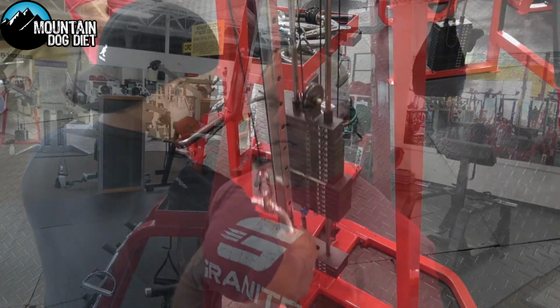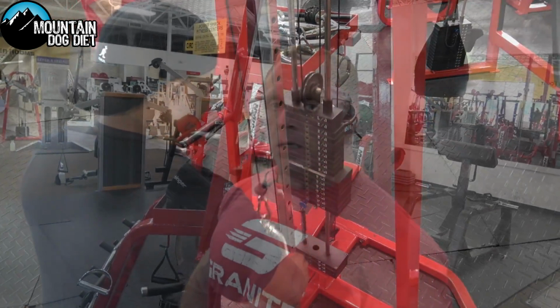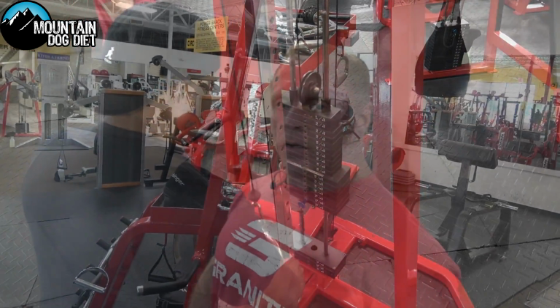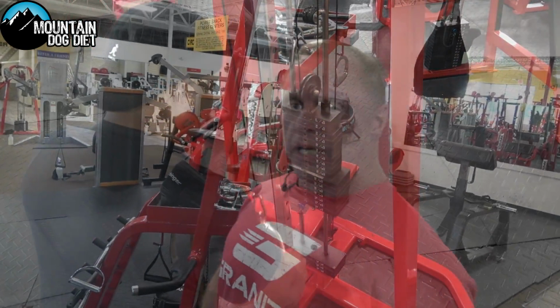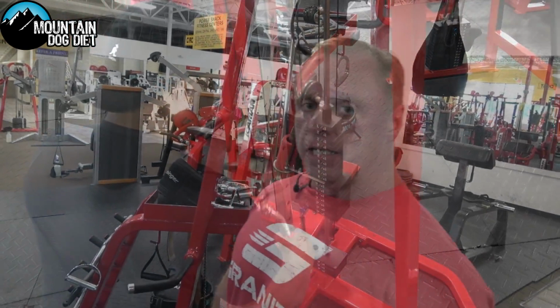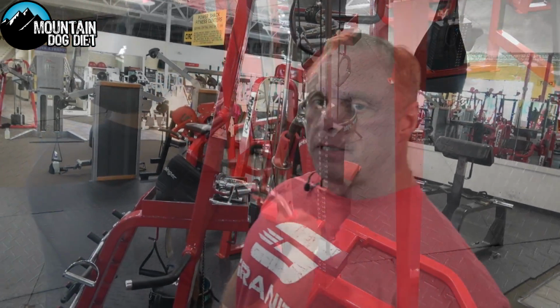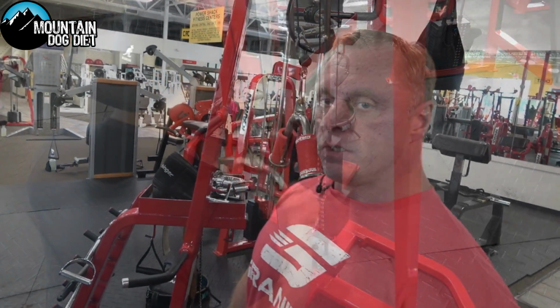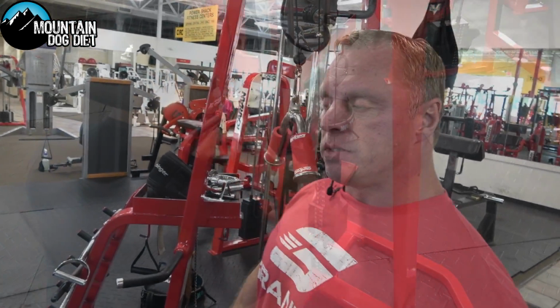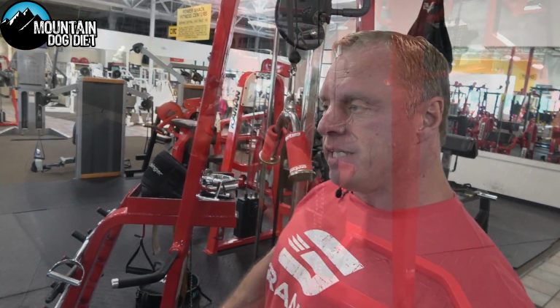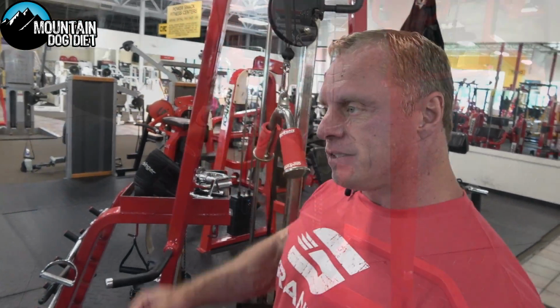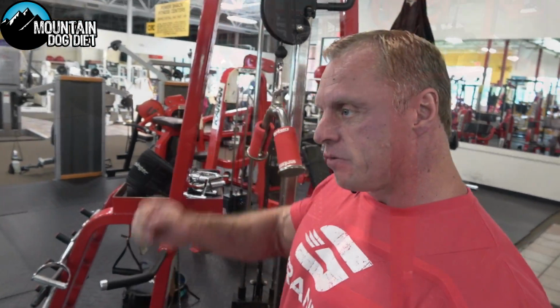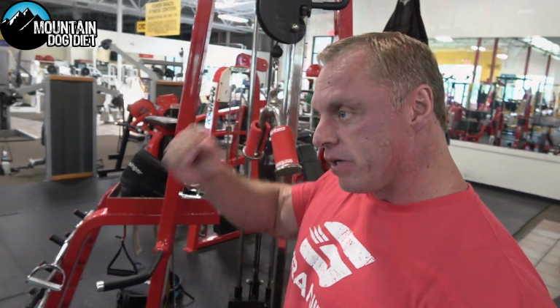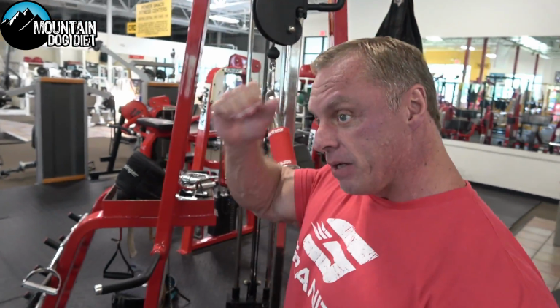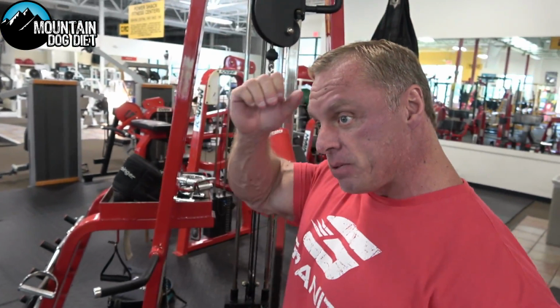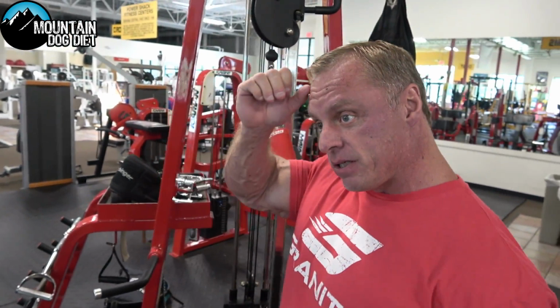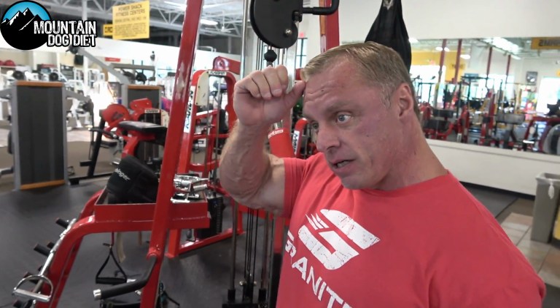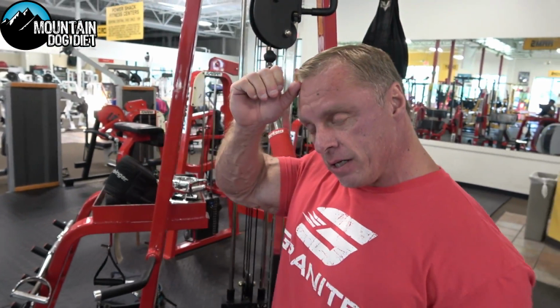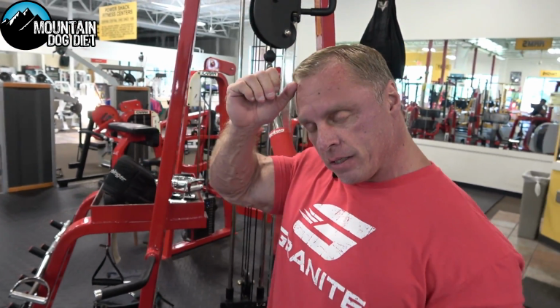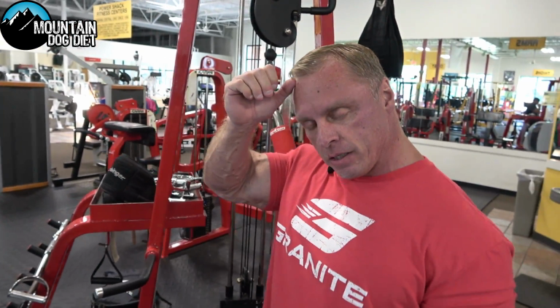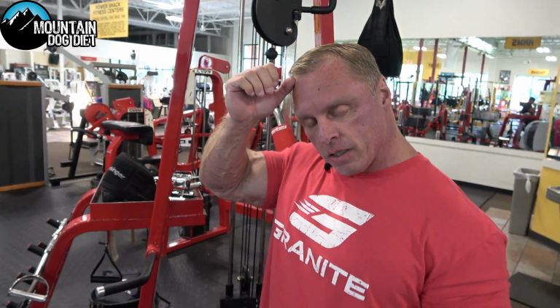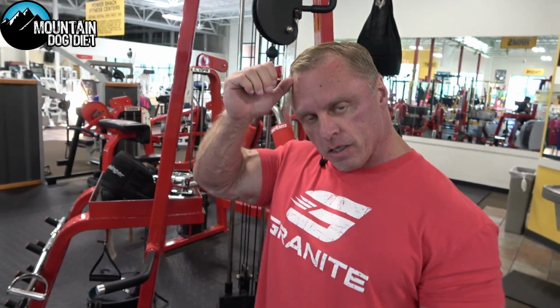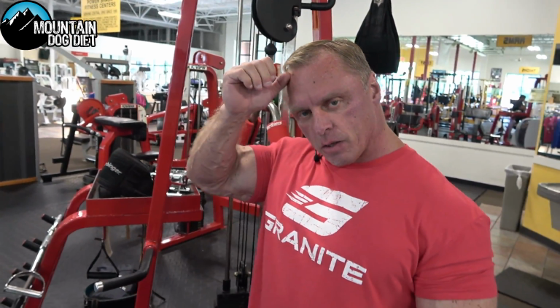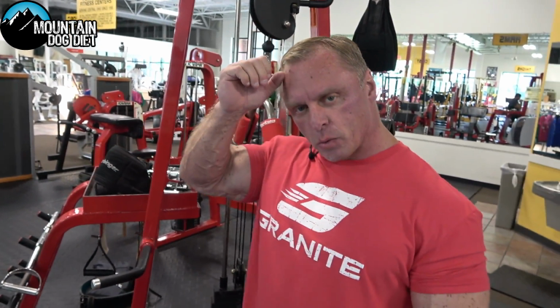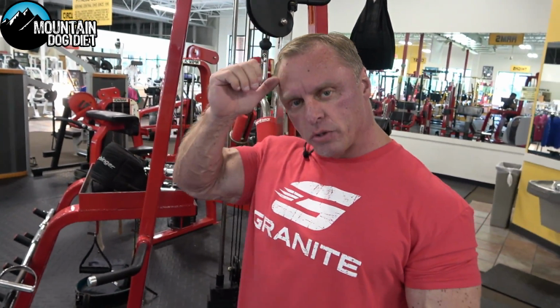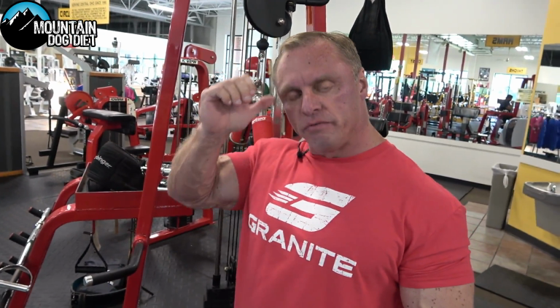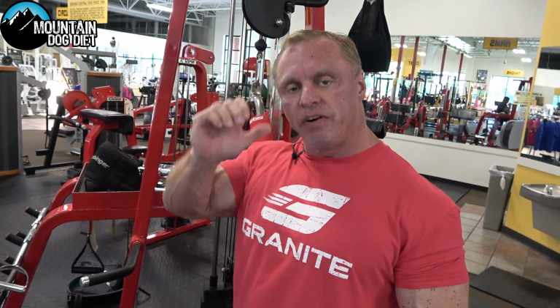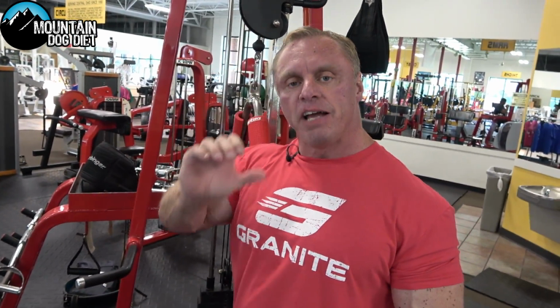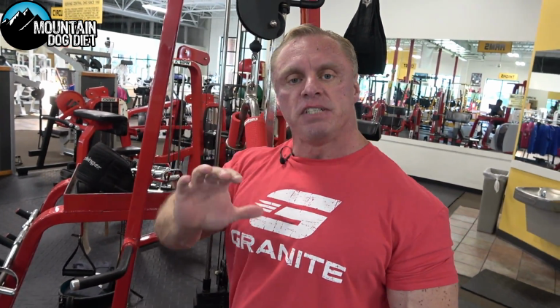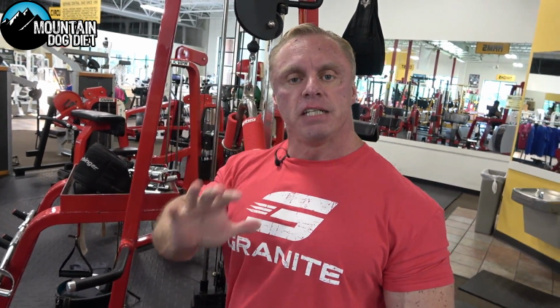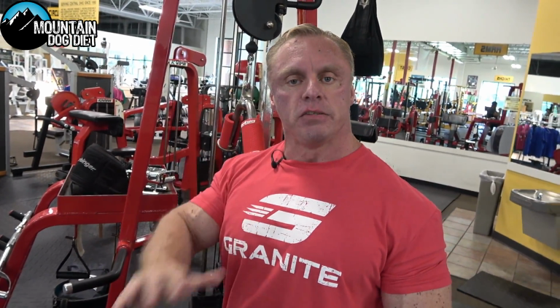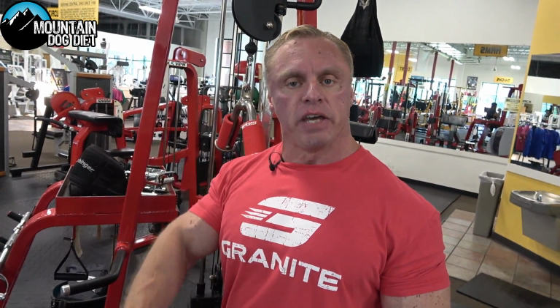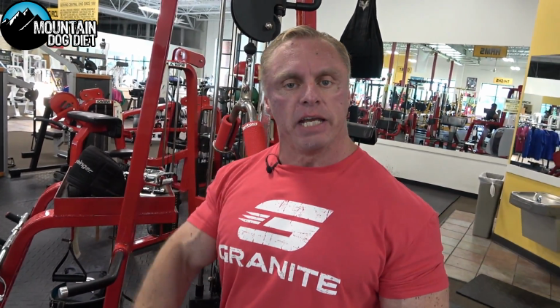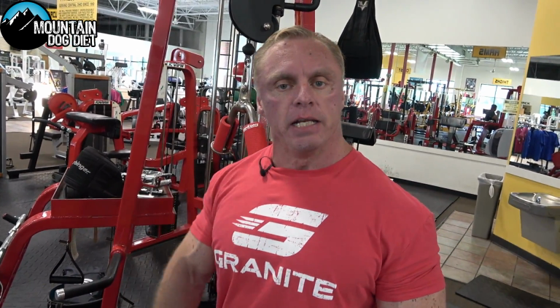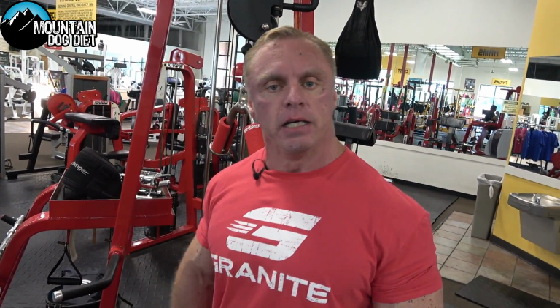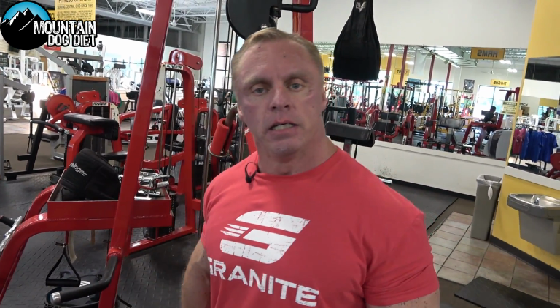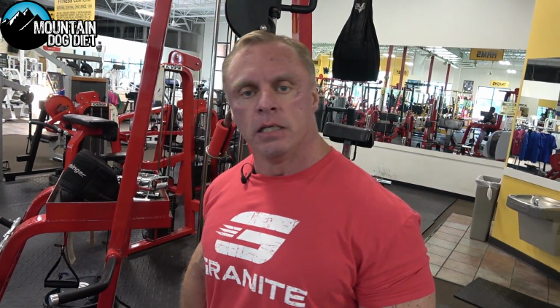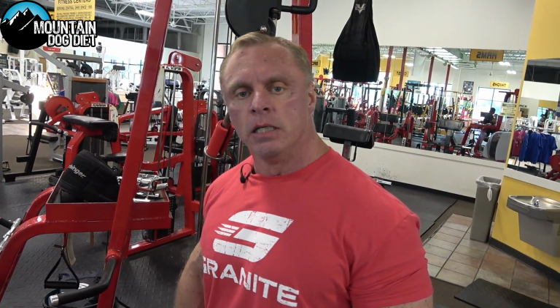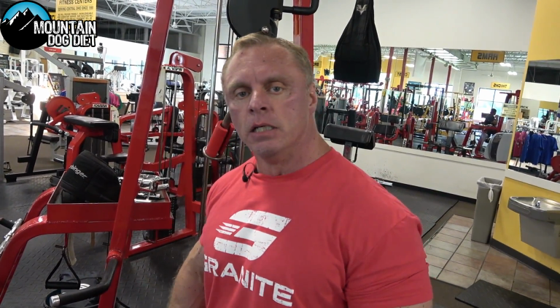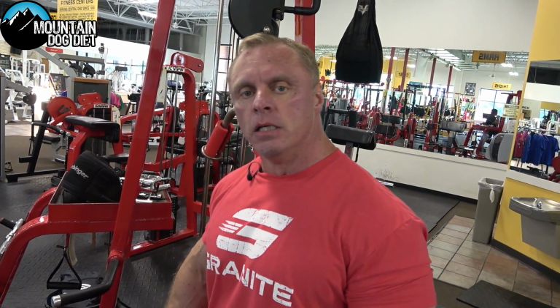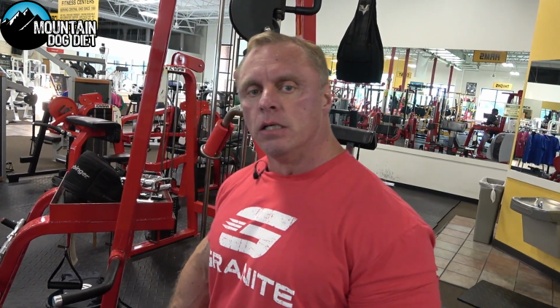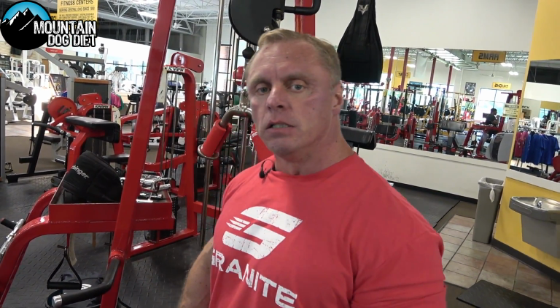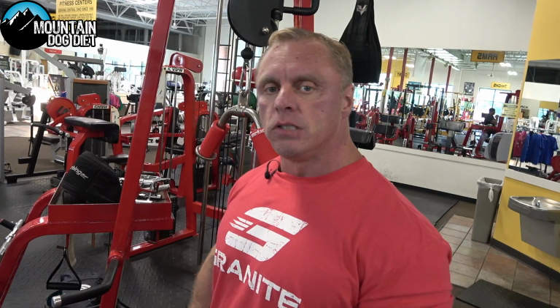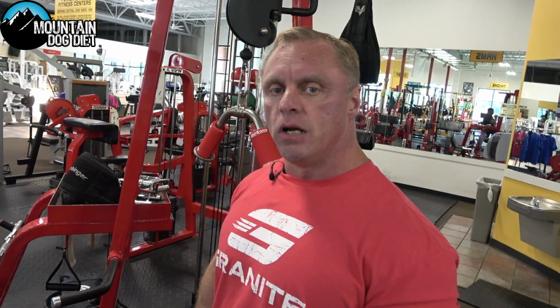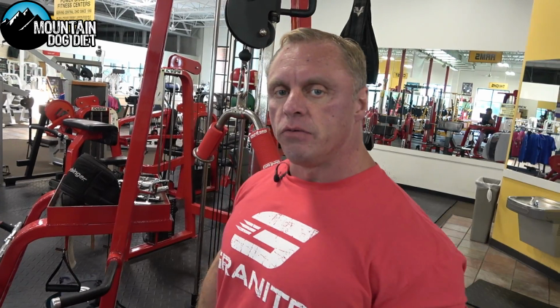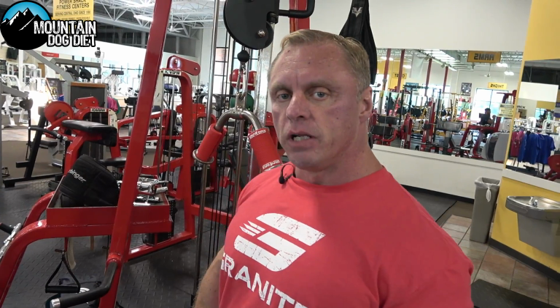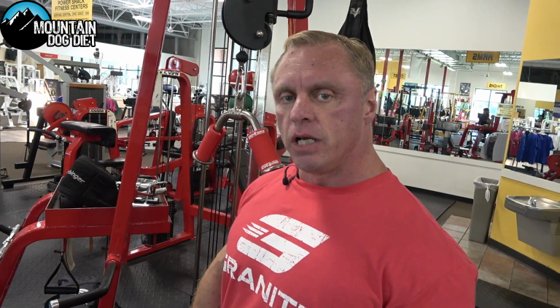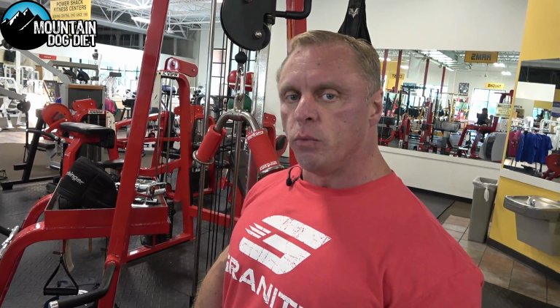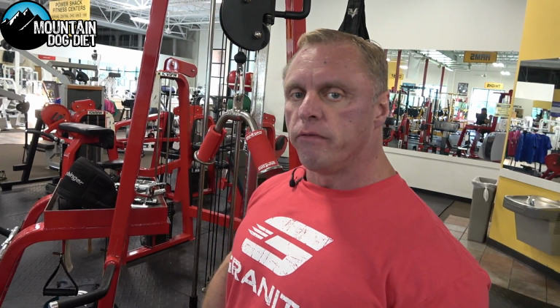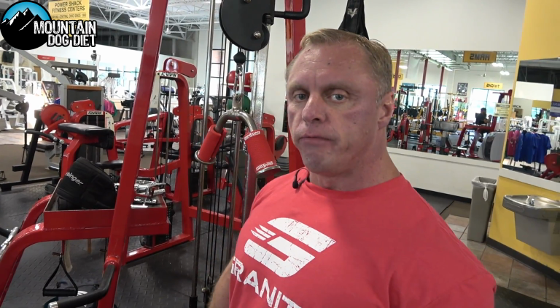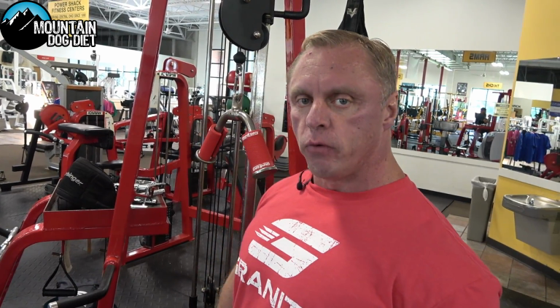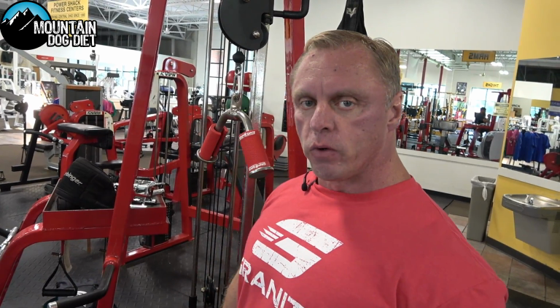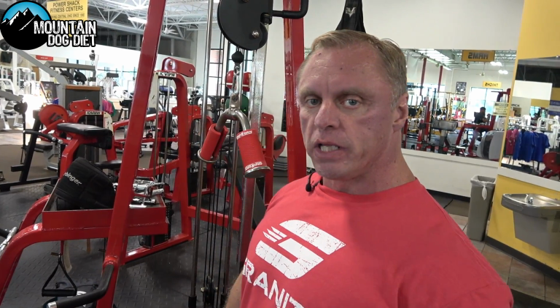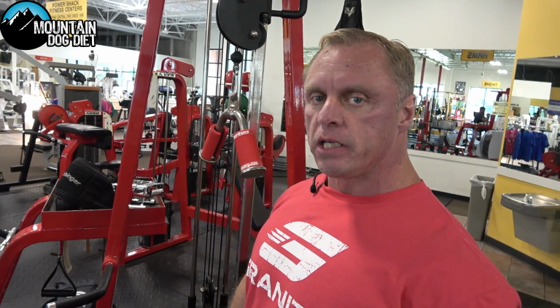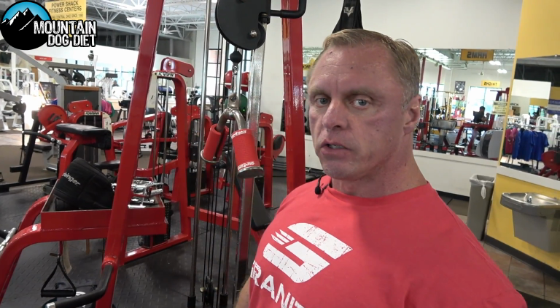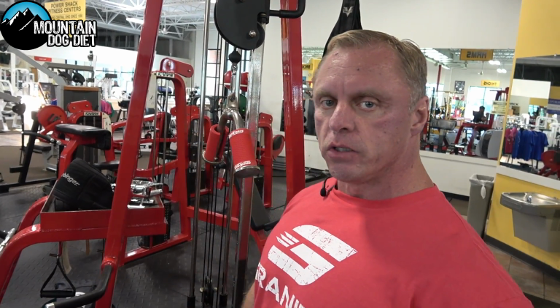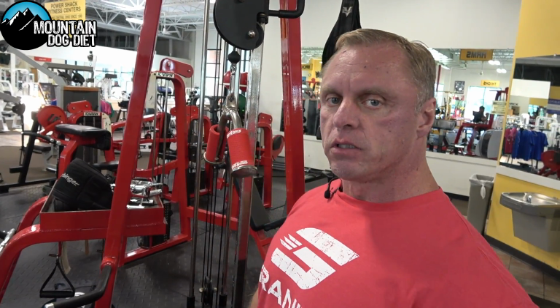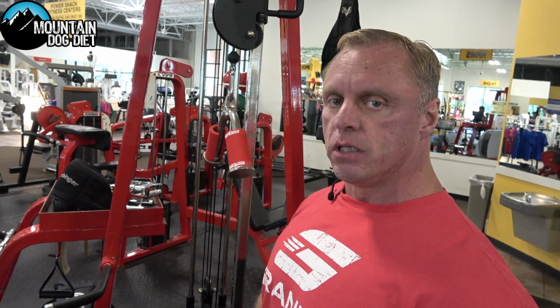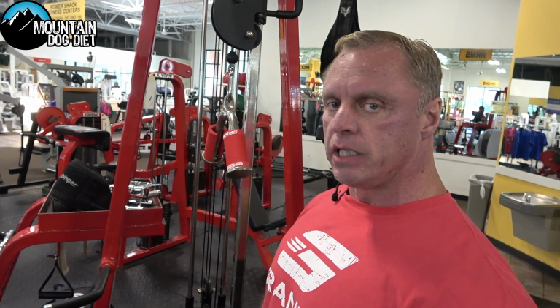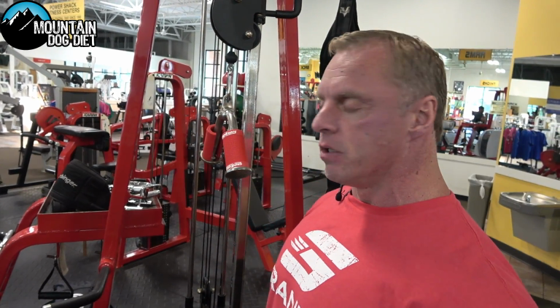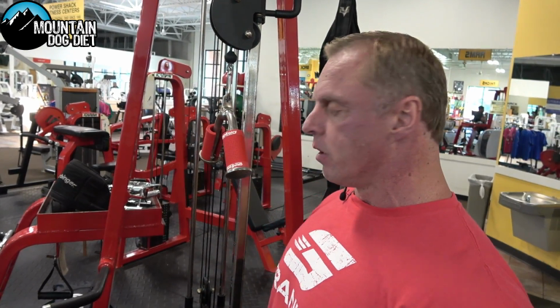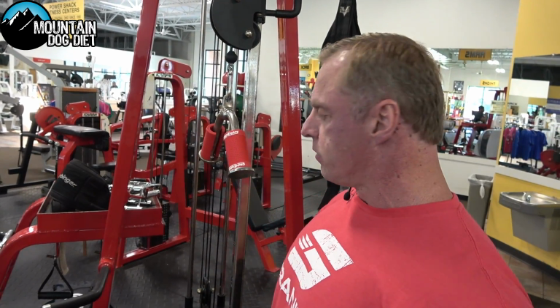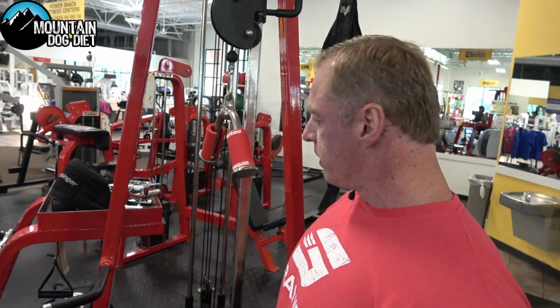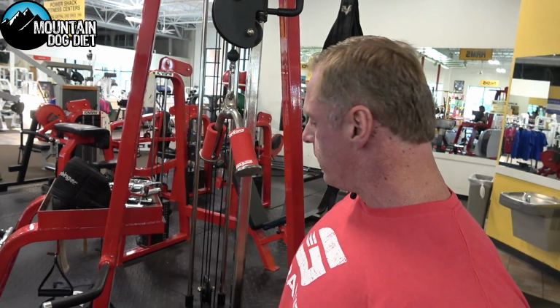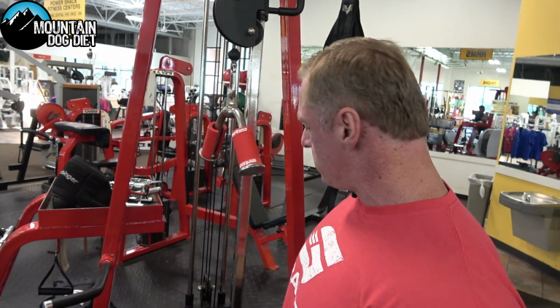So sets and reps: we're doing five sets of eight. Really, I want 40 good, clean, hard reps.